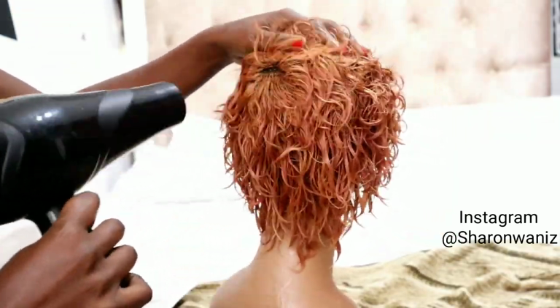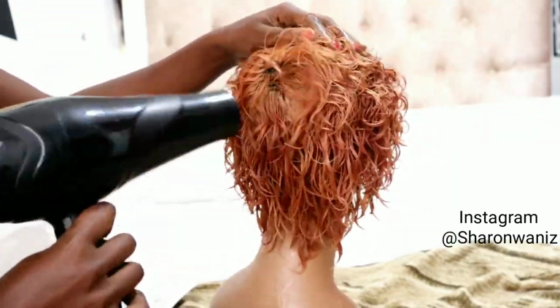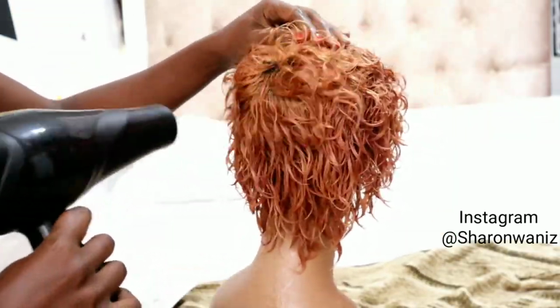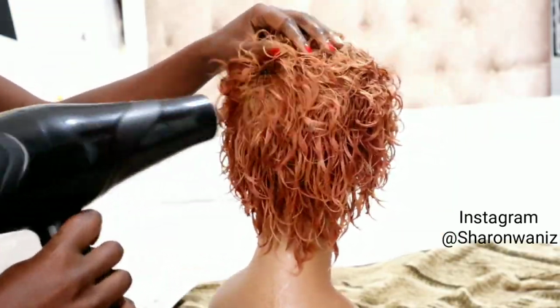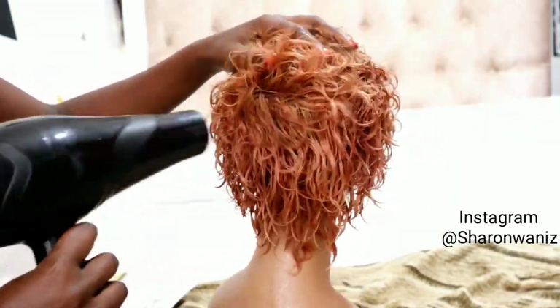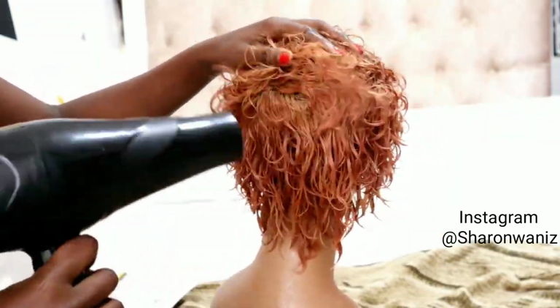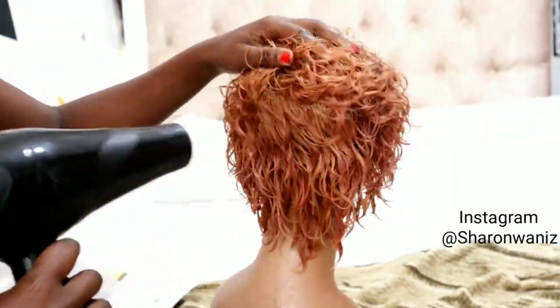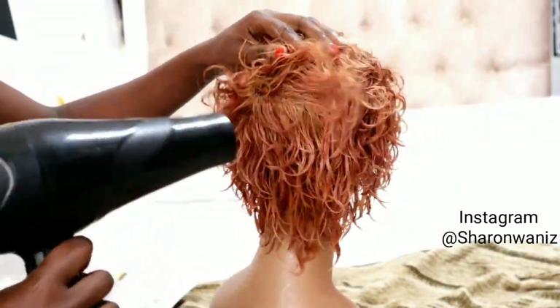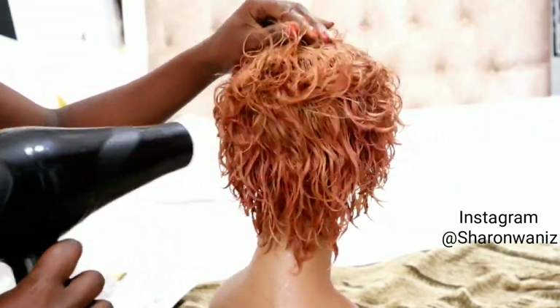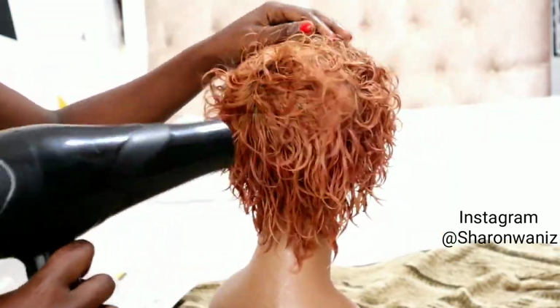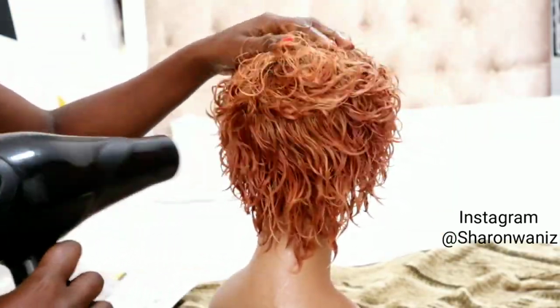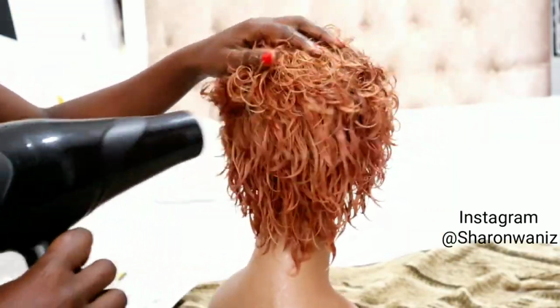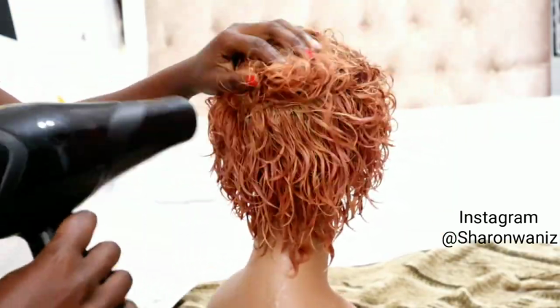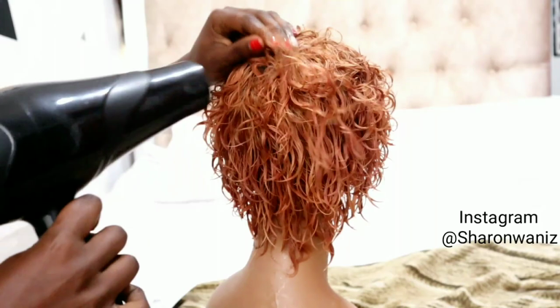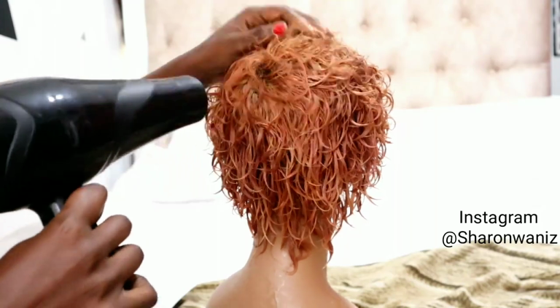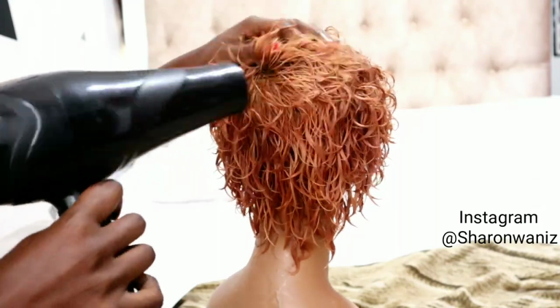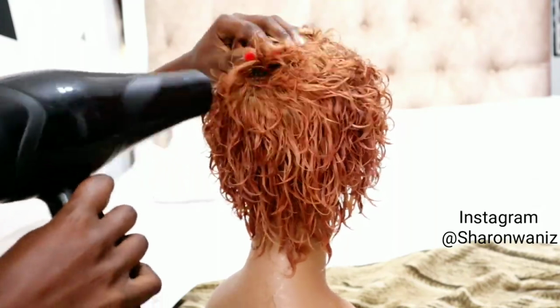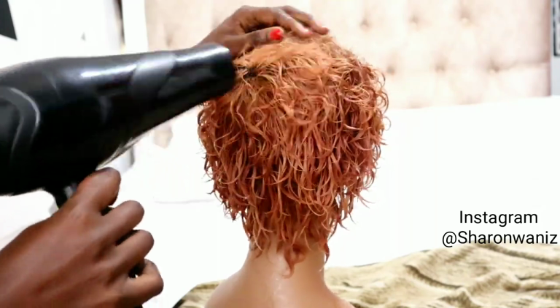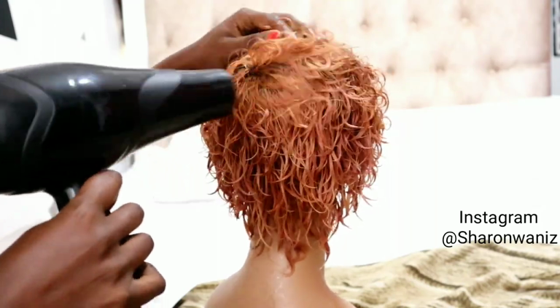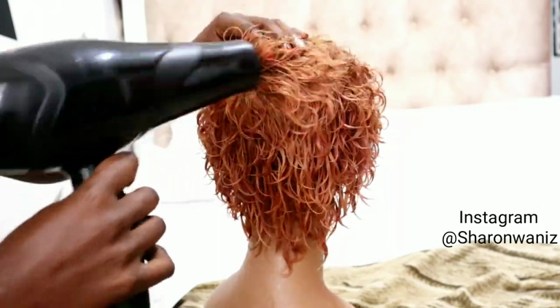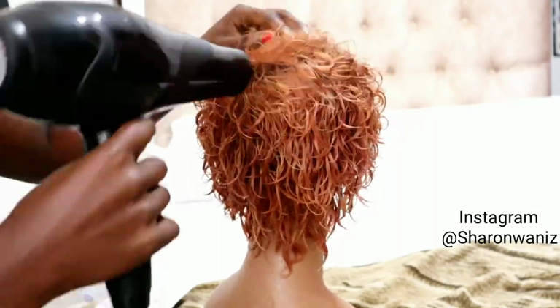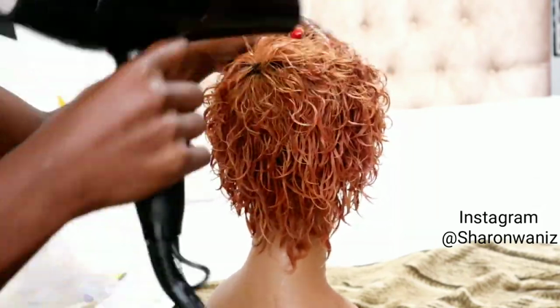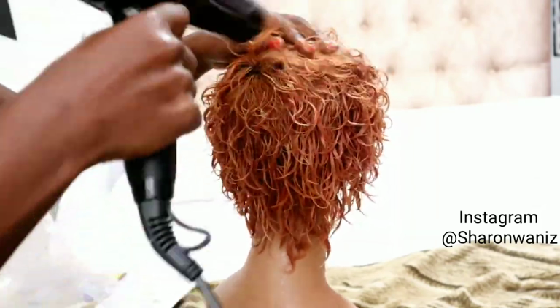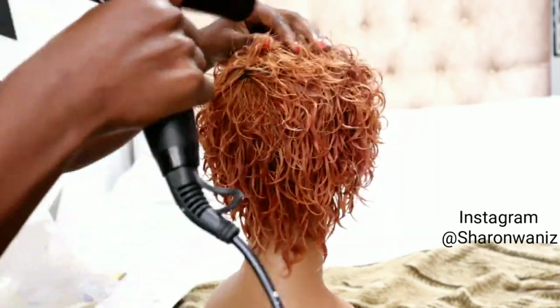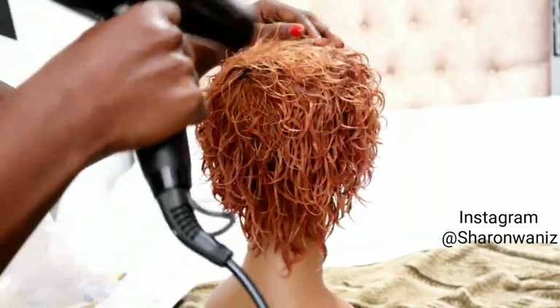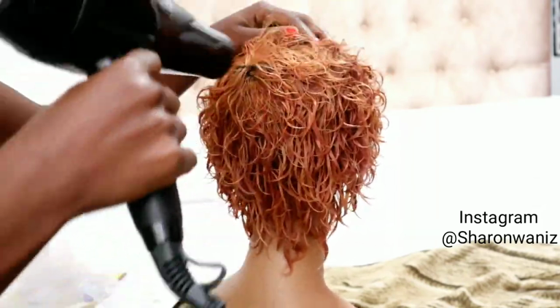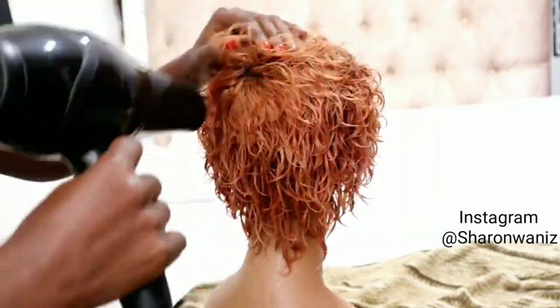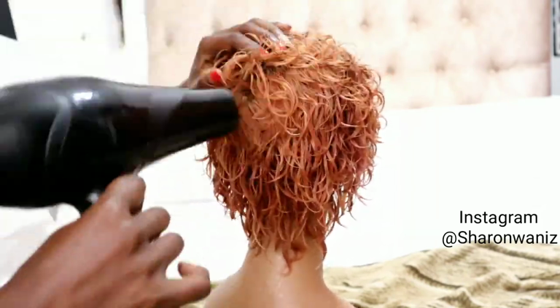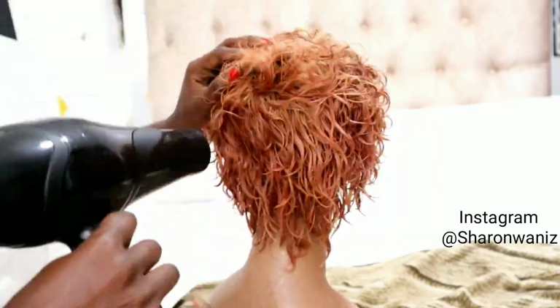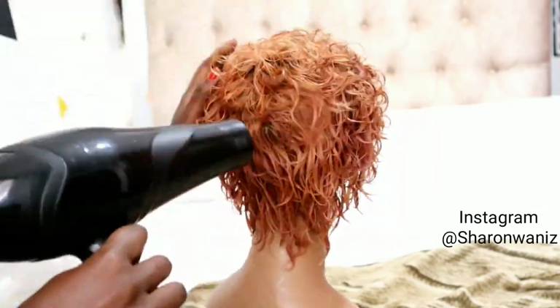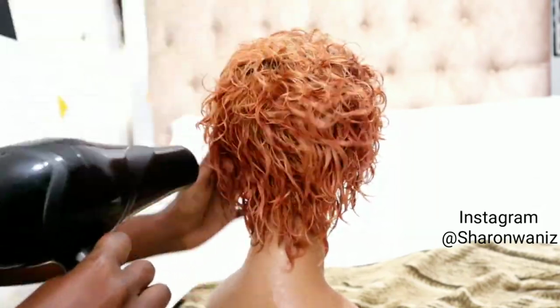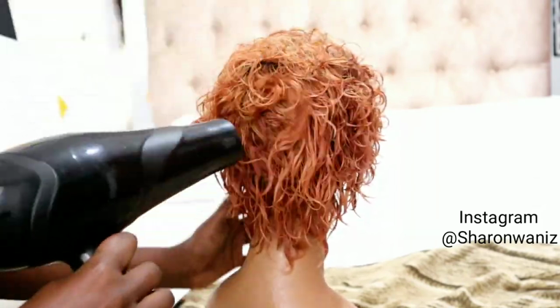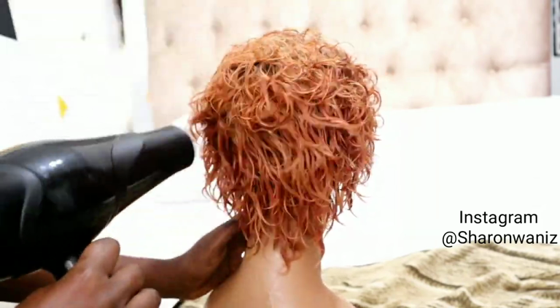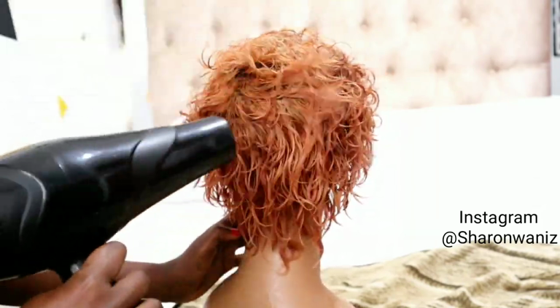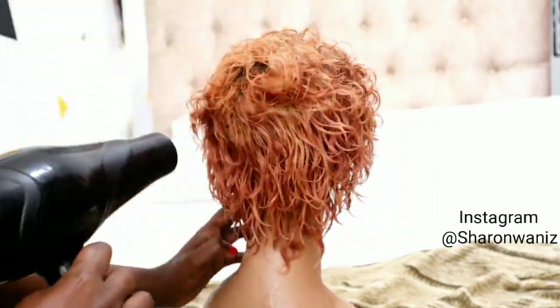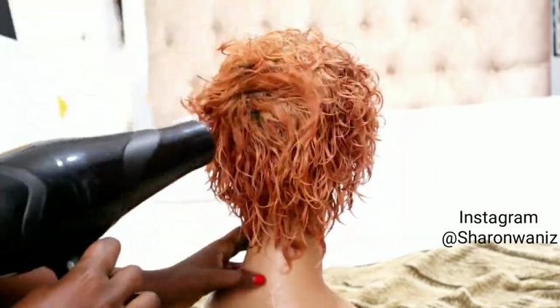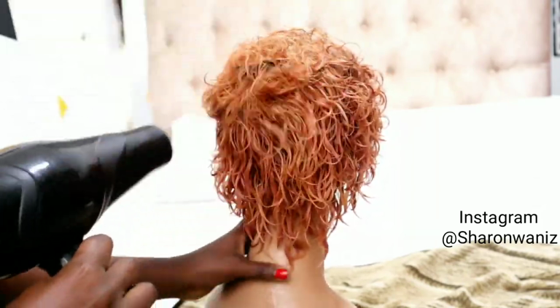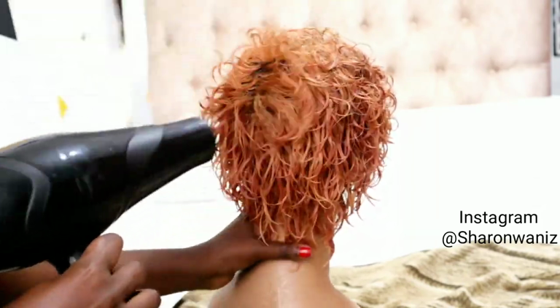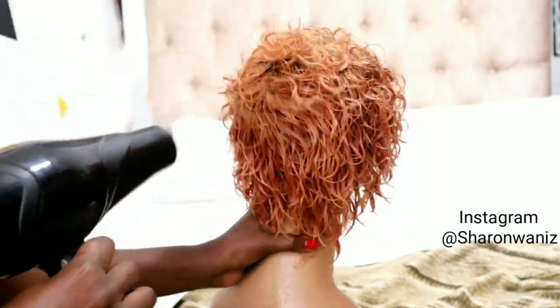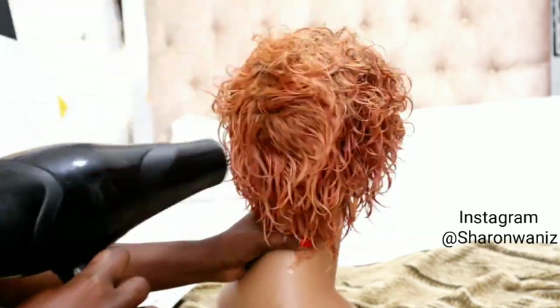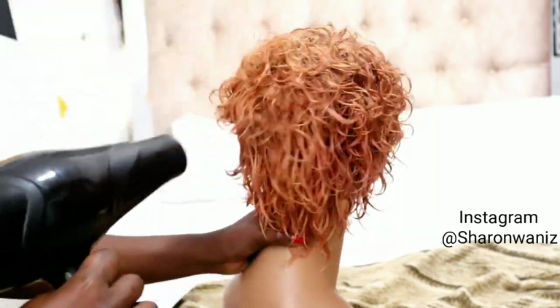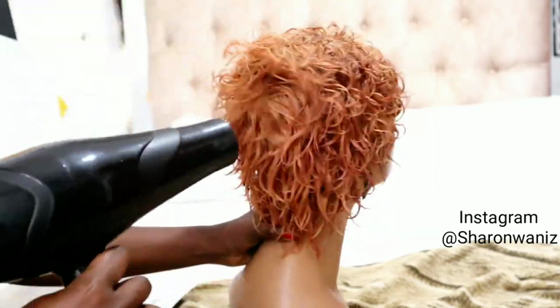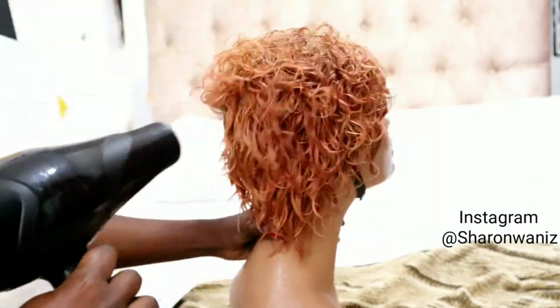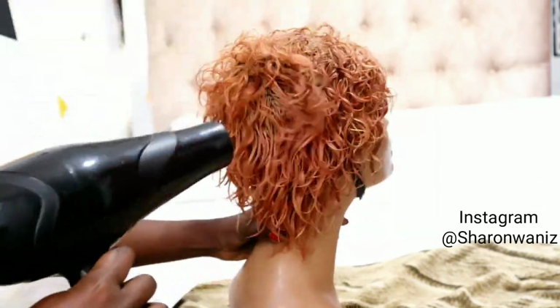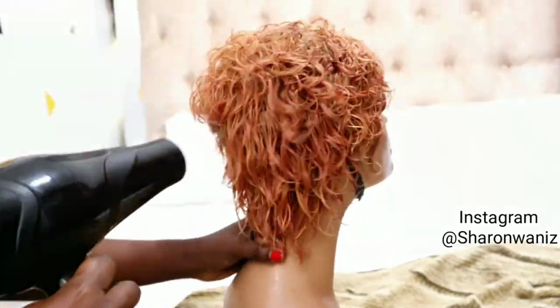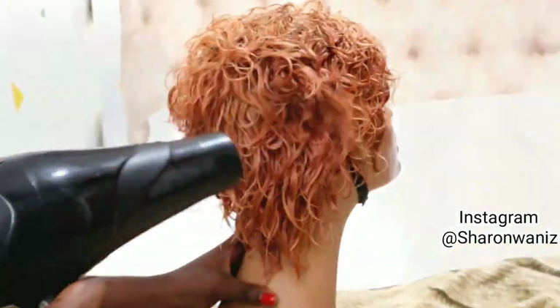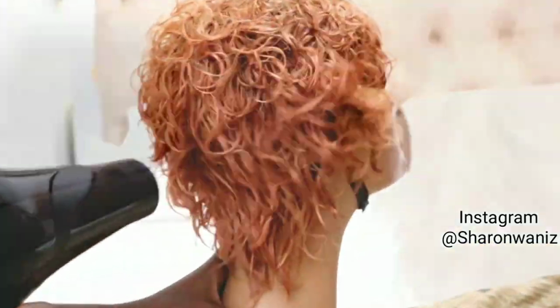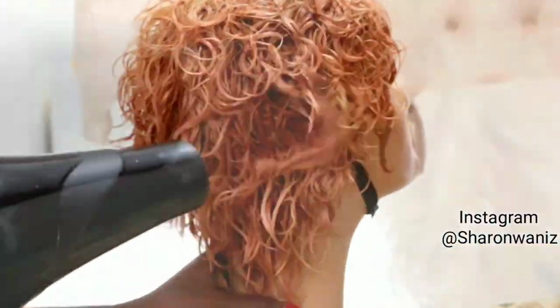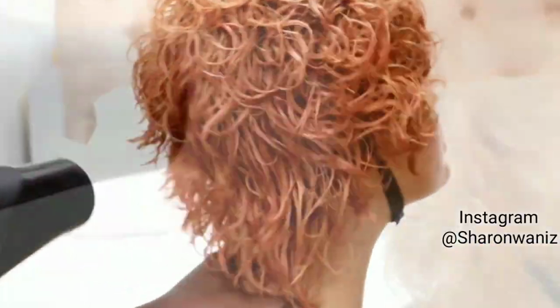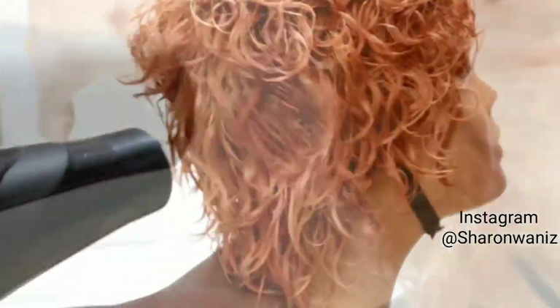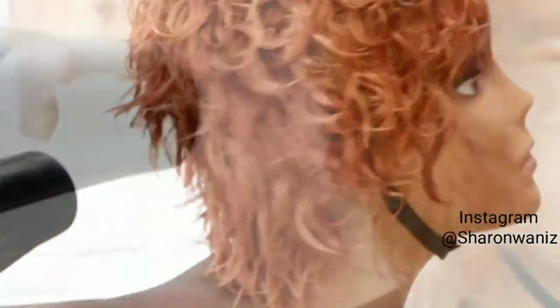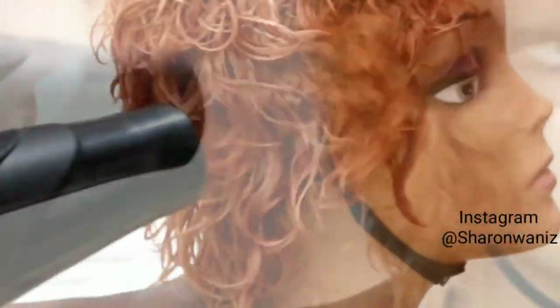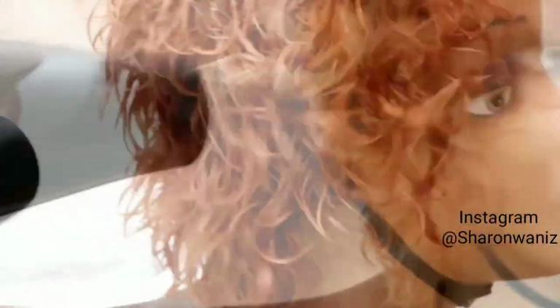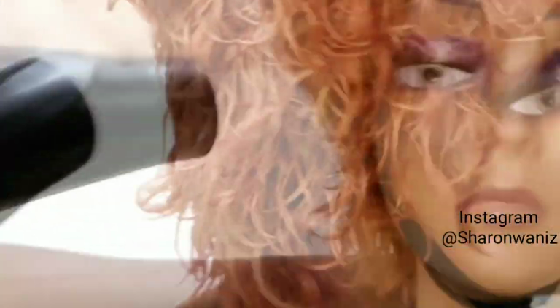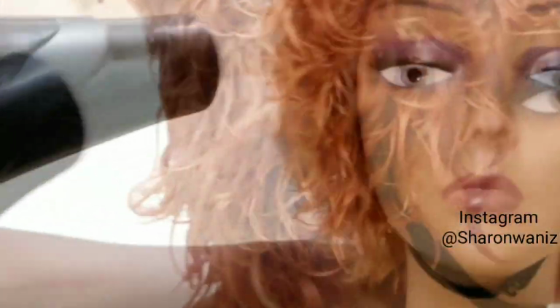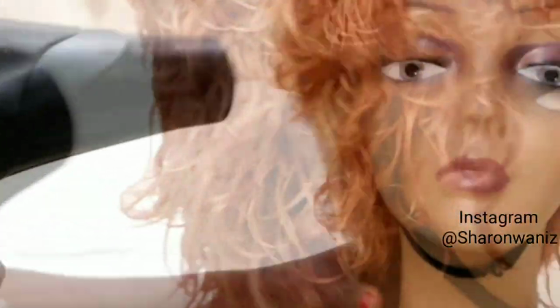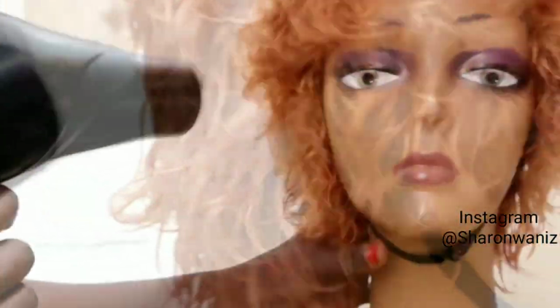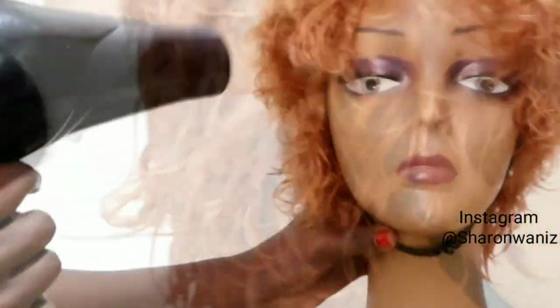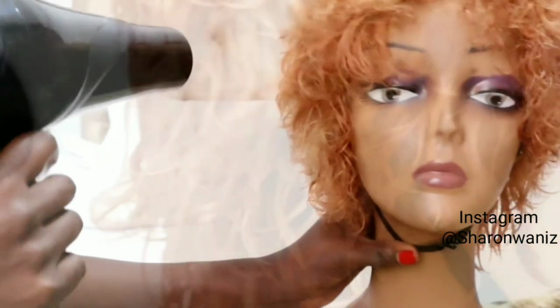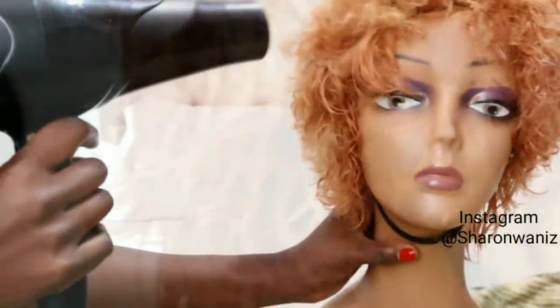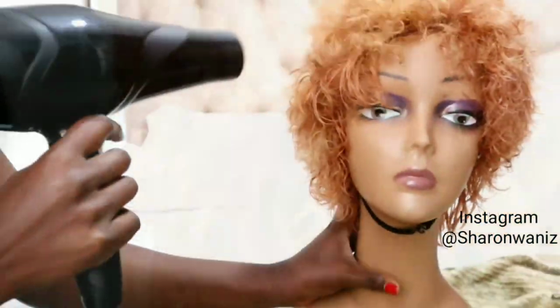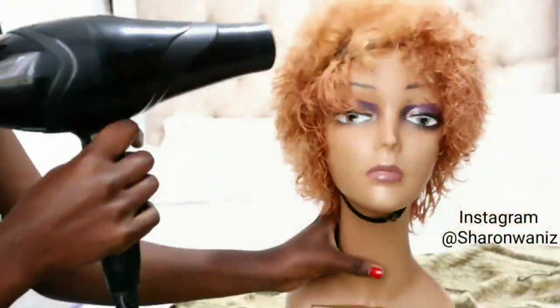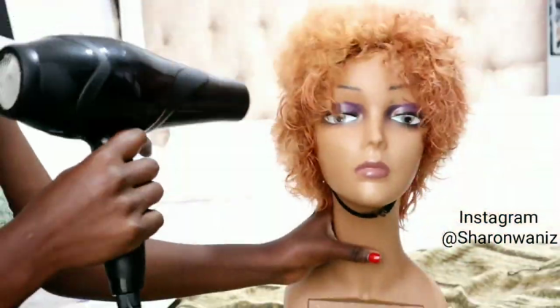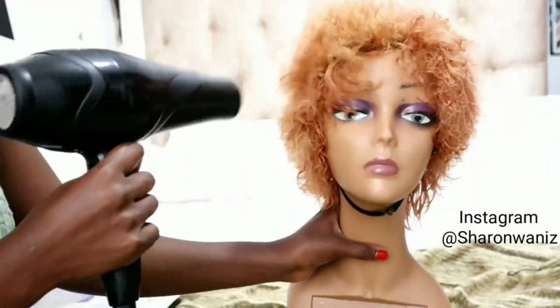You don't really have to use a dryer — I just chose it because I had it — but you can sun dry it or just leave it overnight to dry on its own.